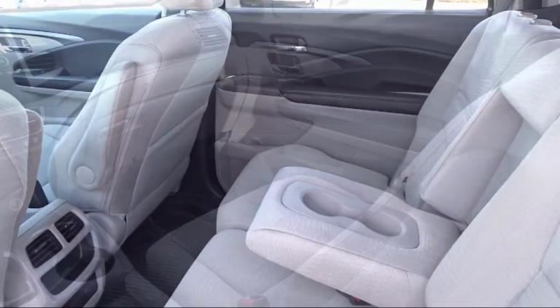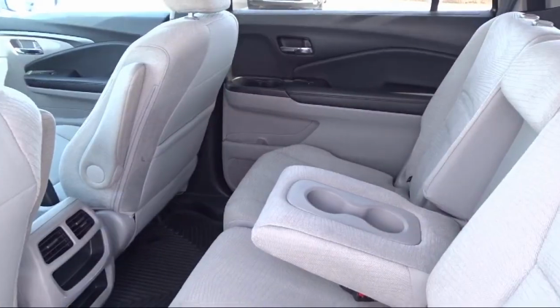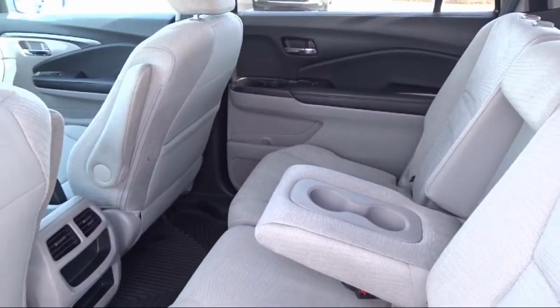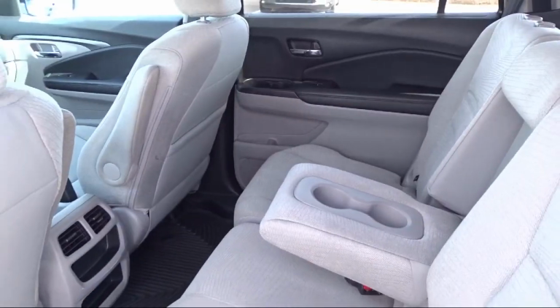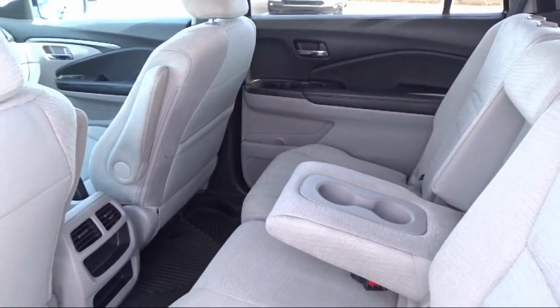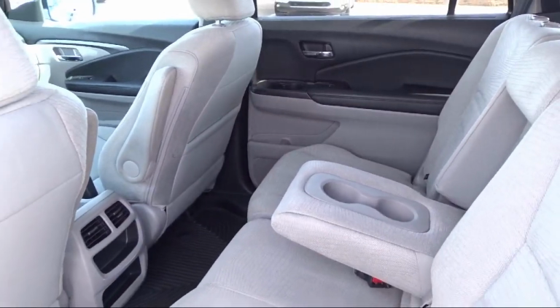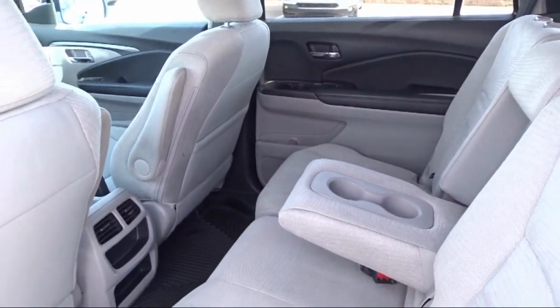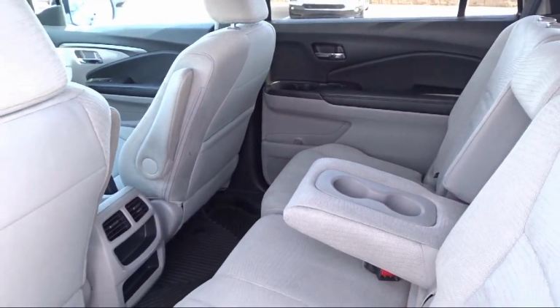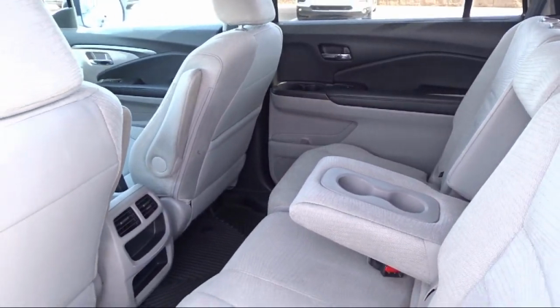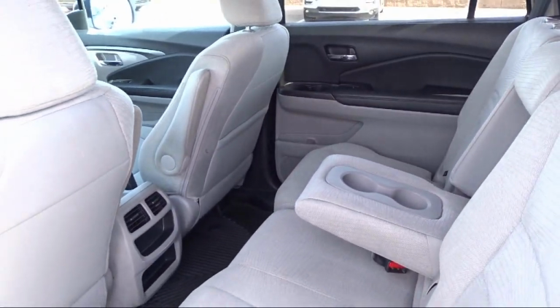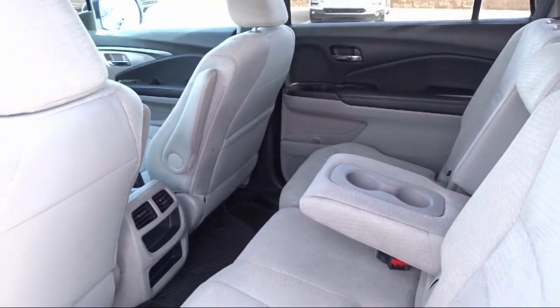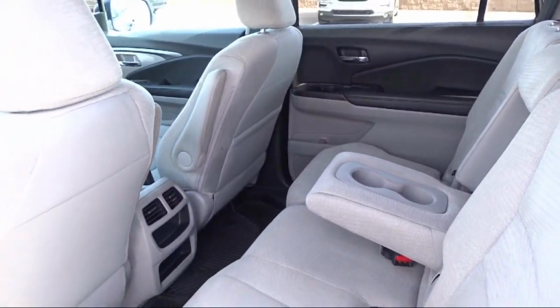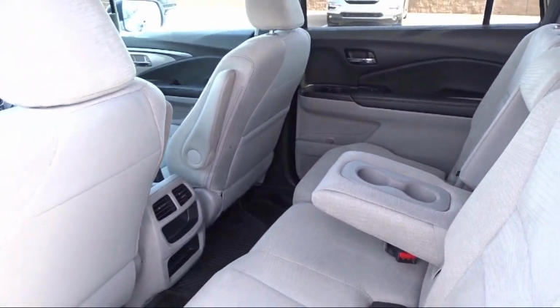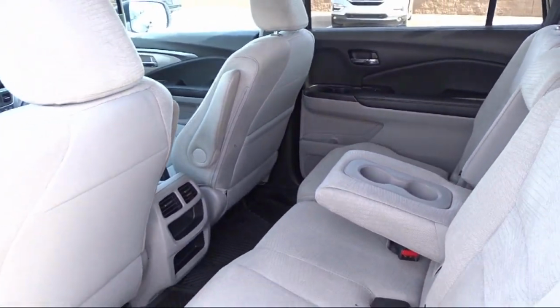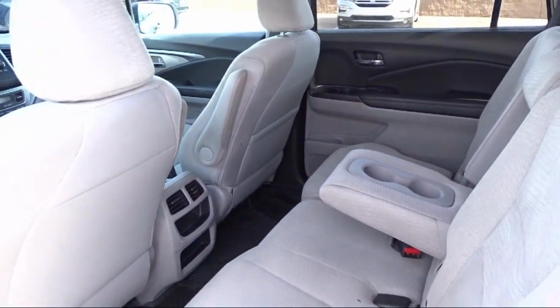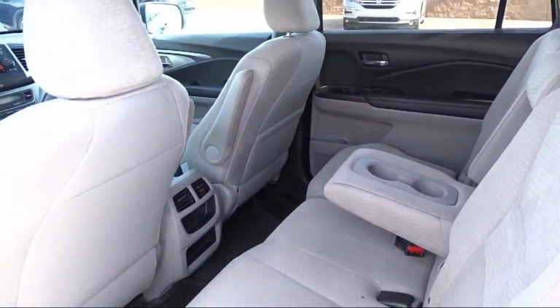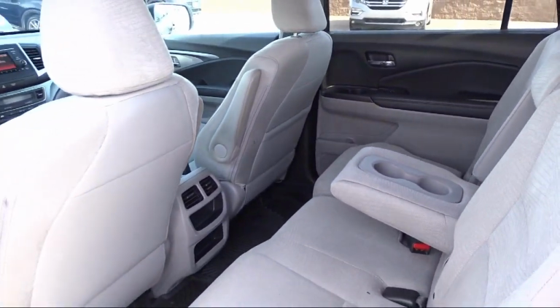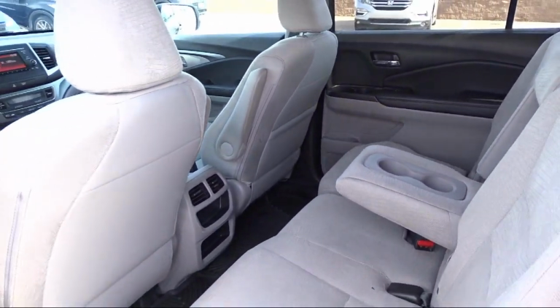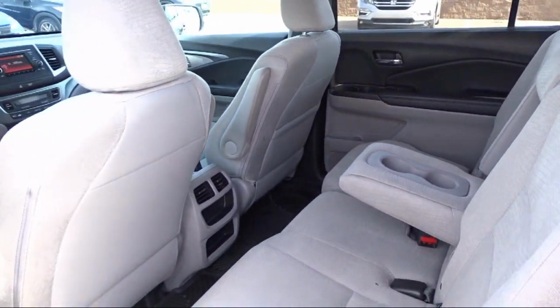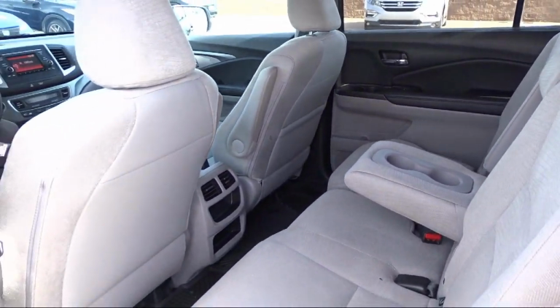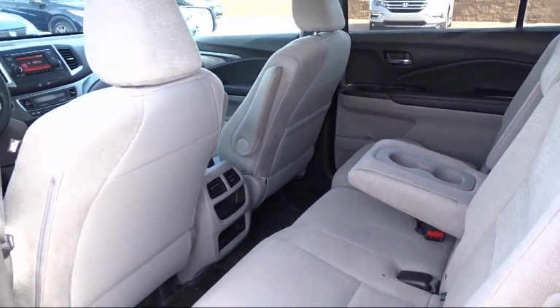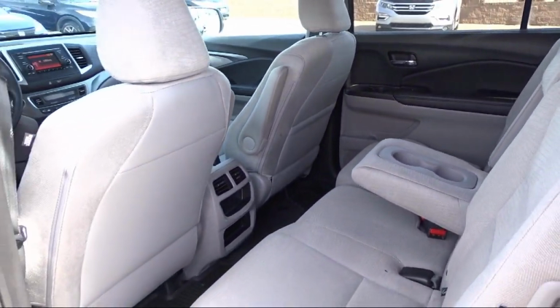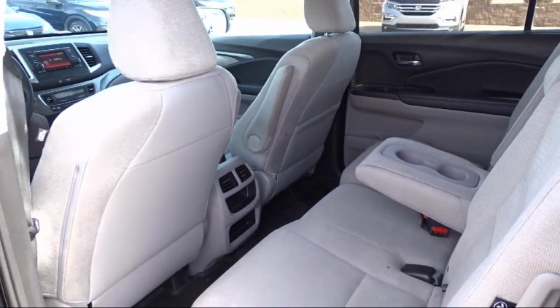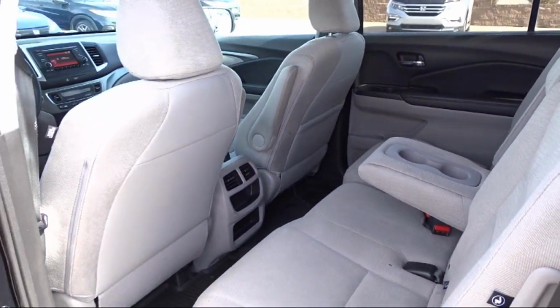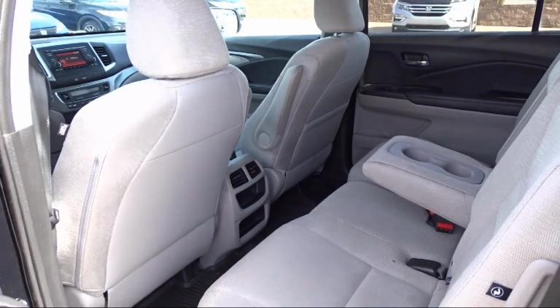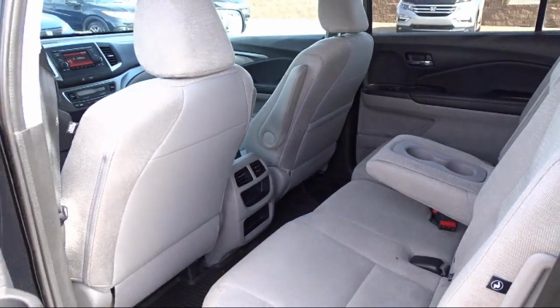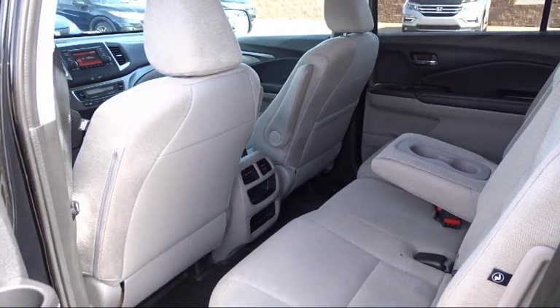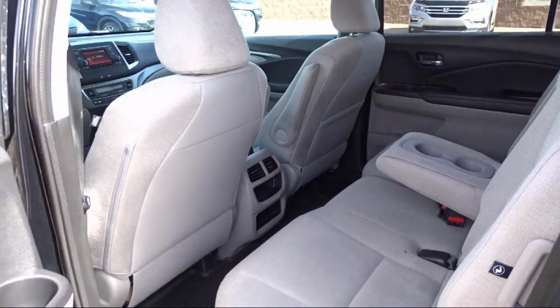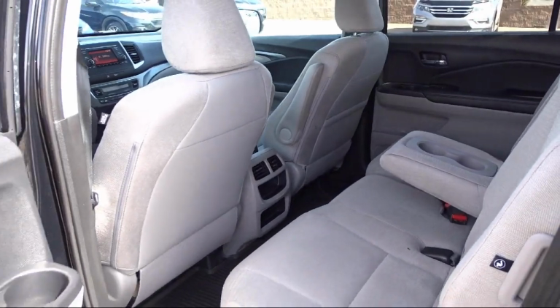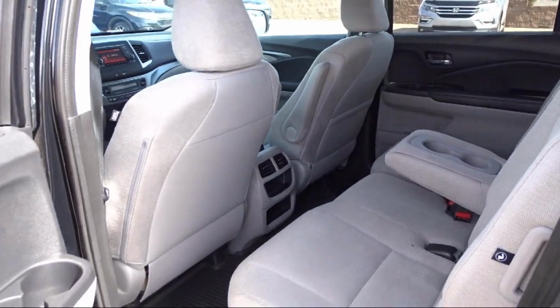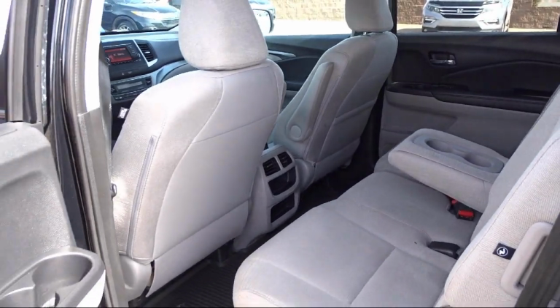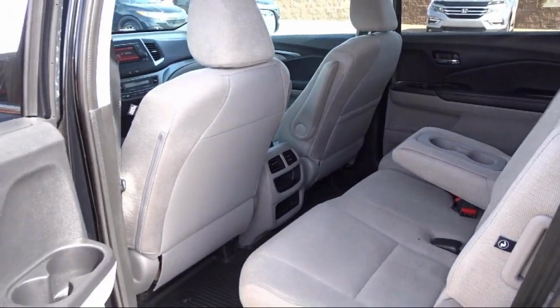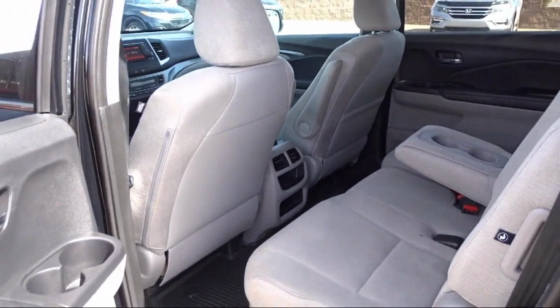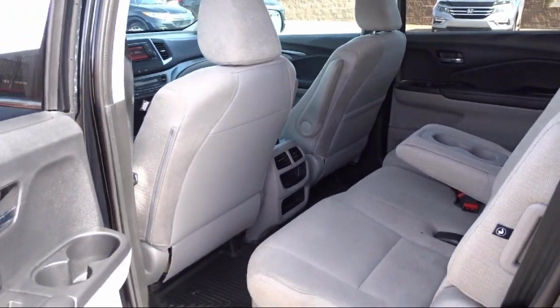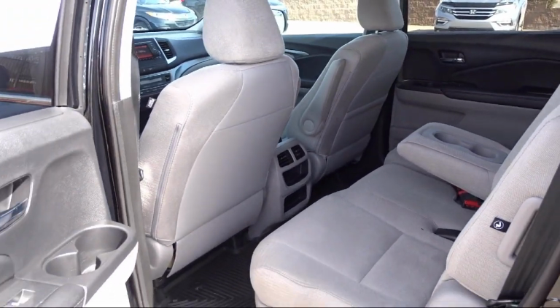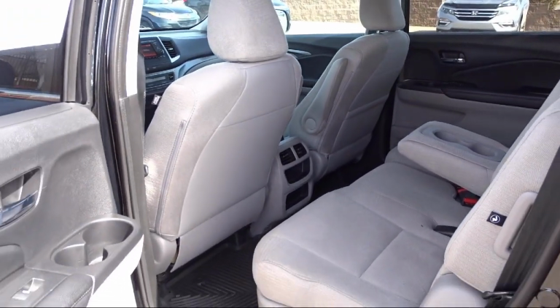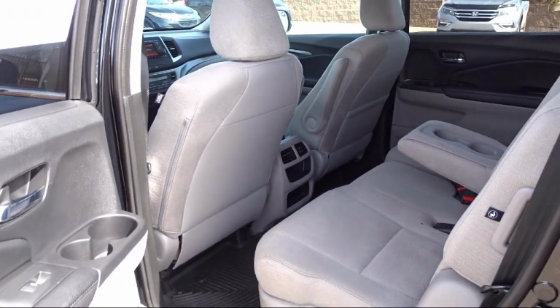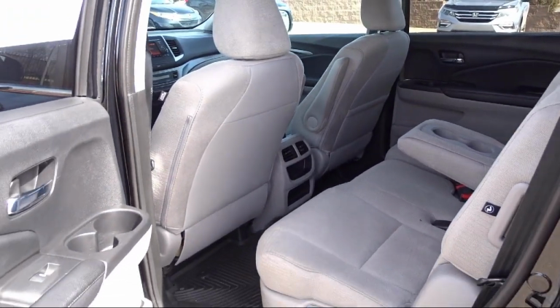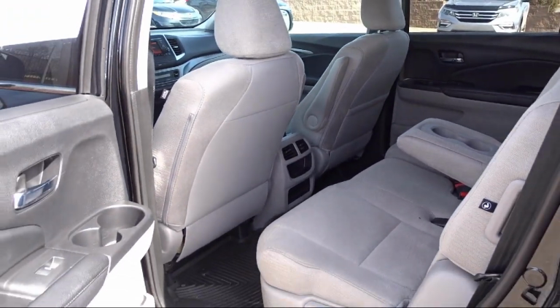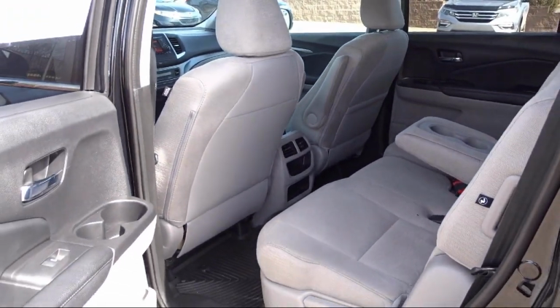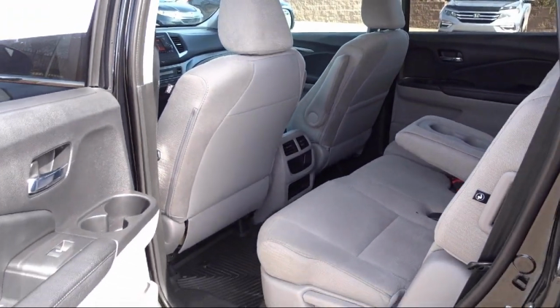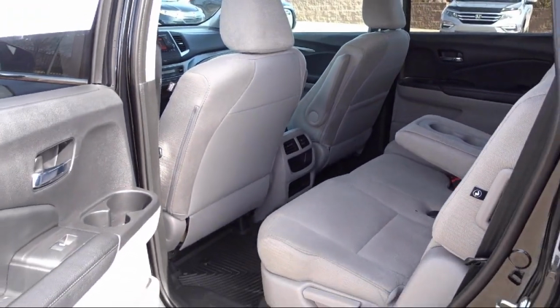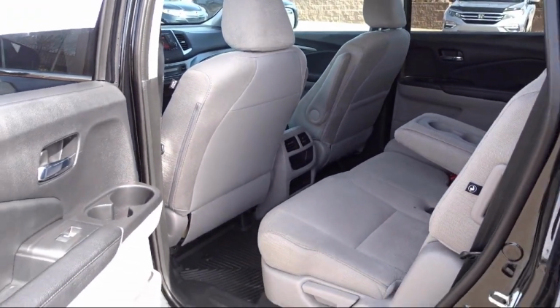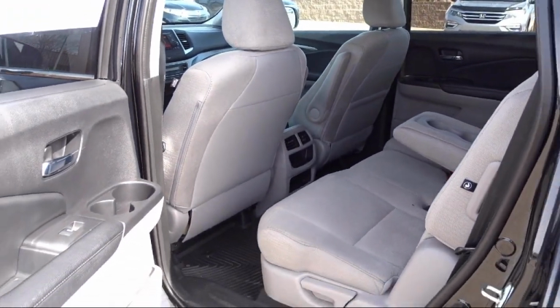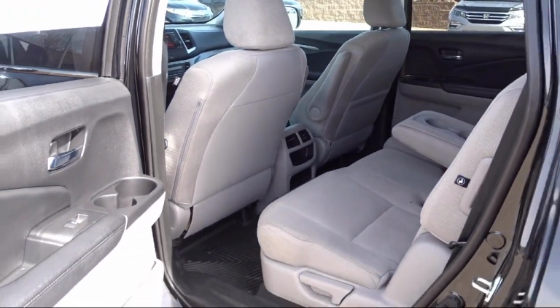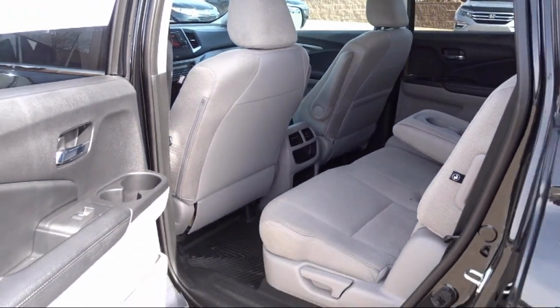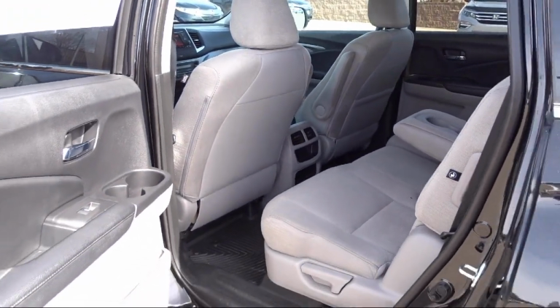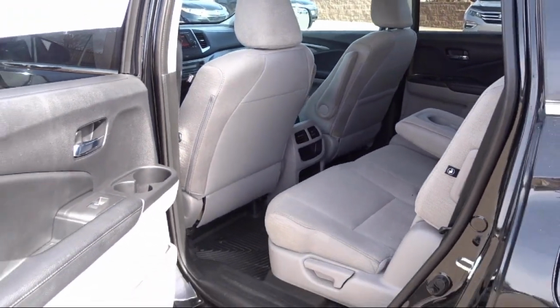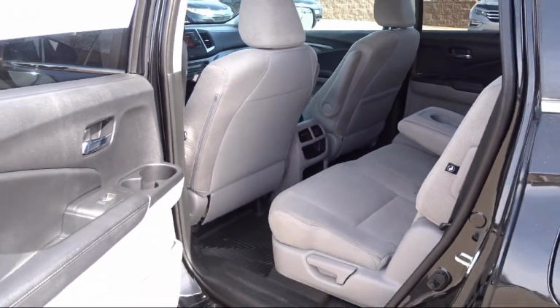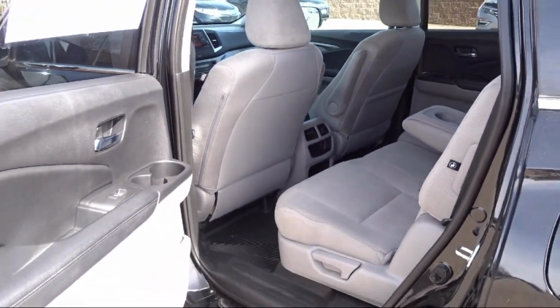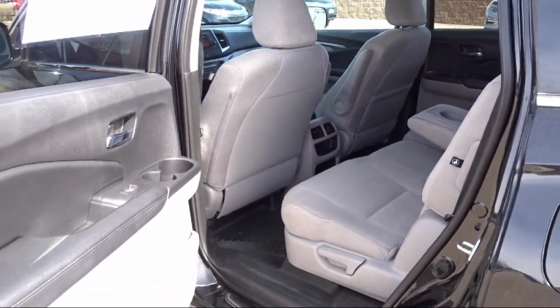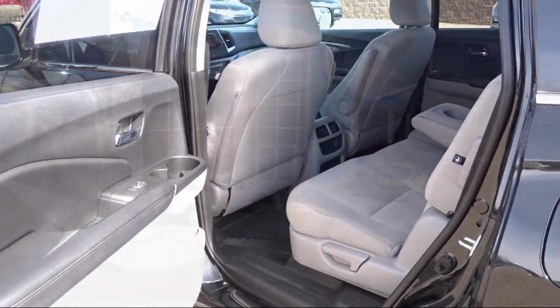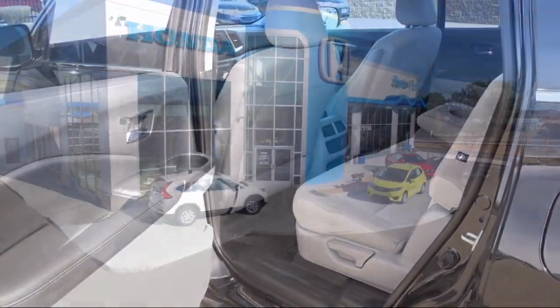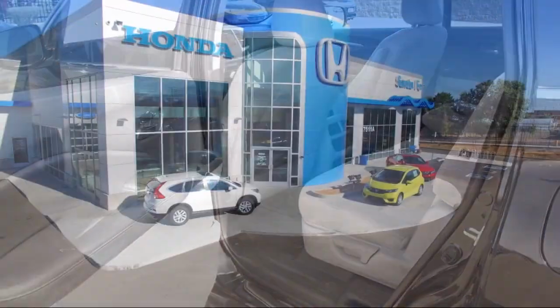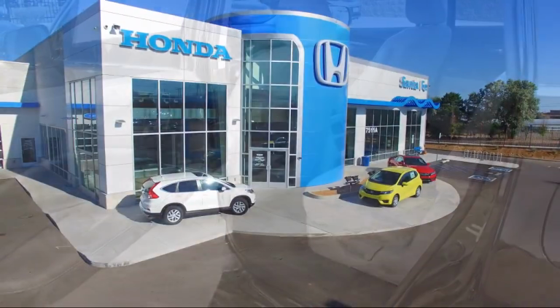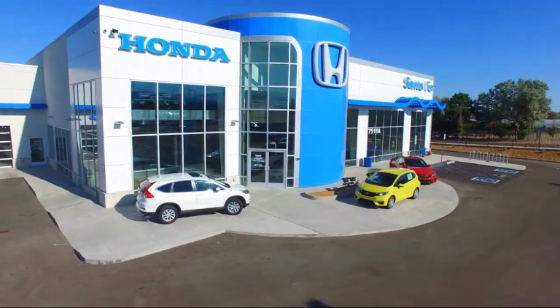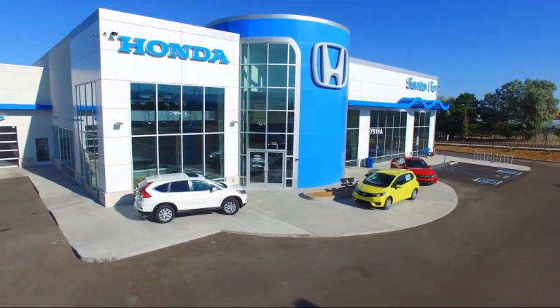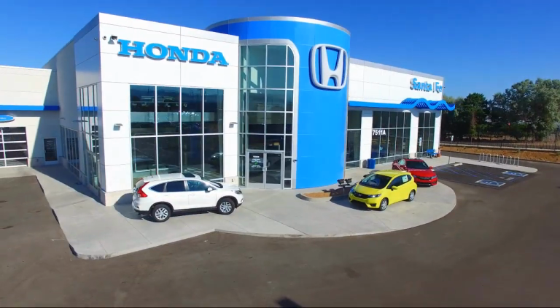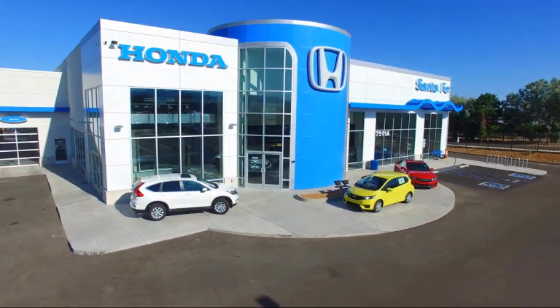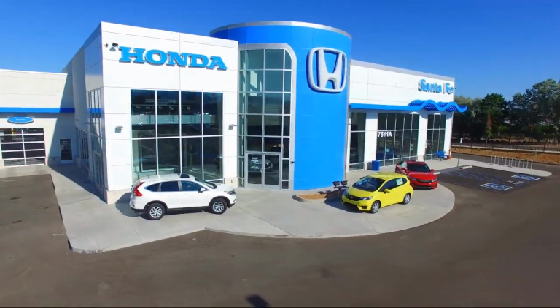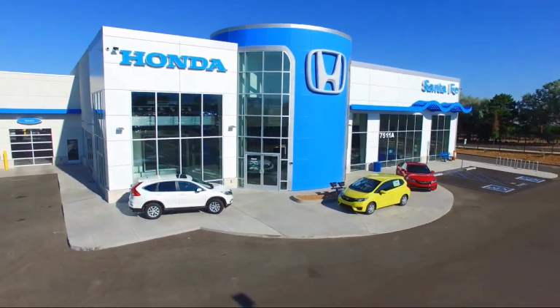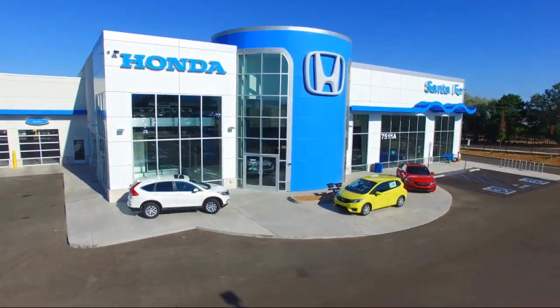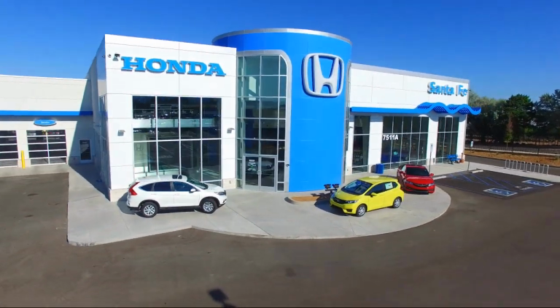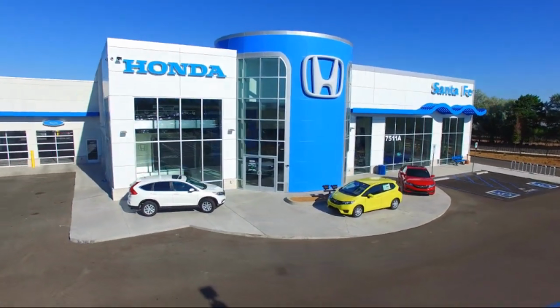So come in today and let us show you our dedication to quality service. We're located at 7511 Cerrillos Road in Santa Fe.